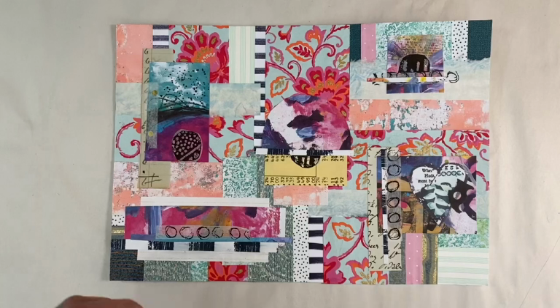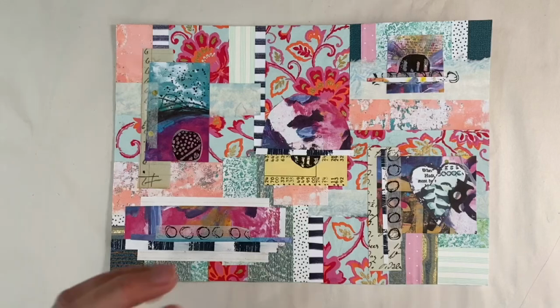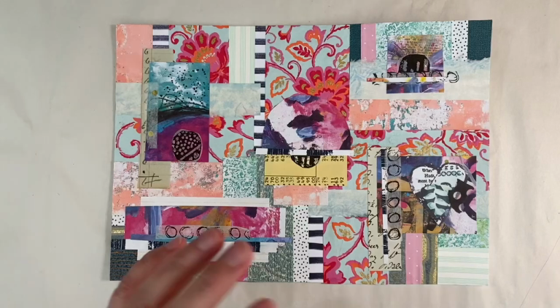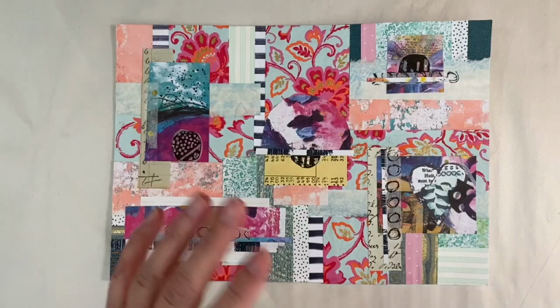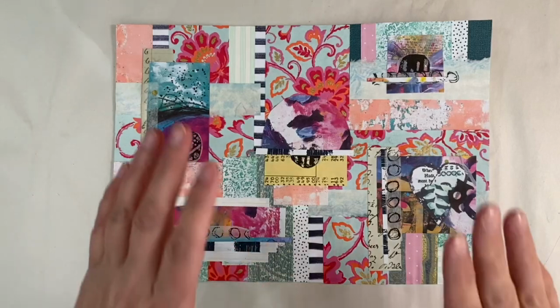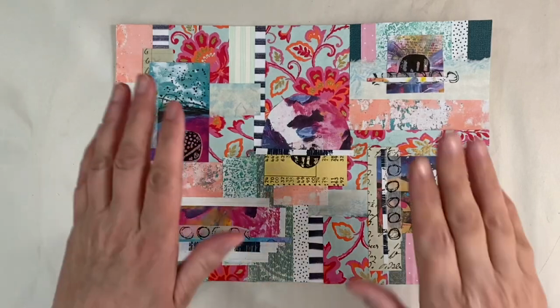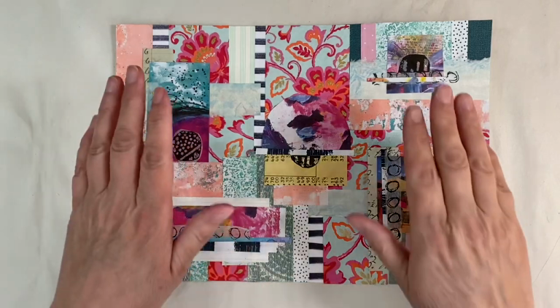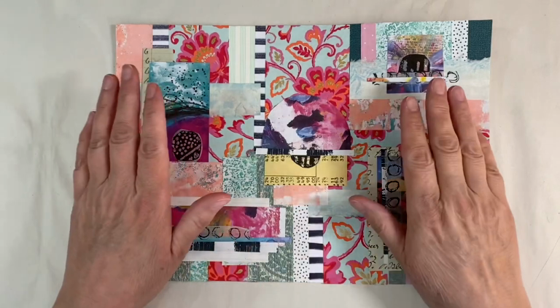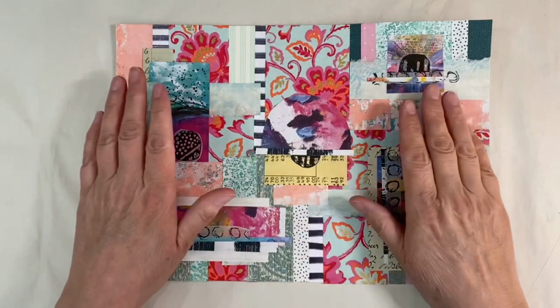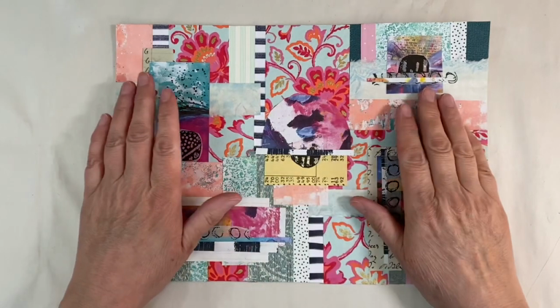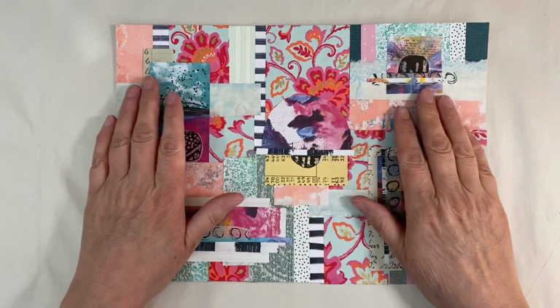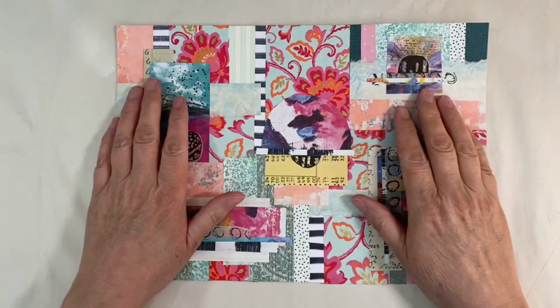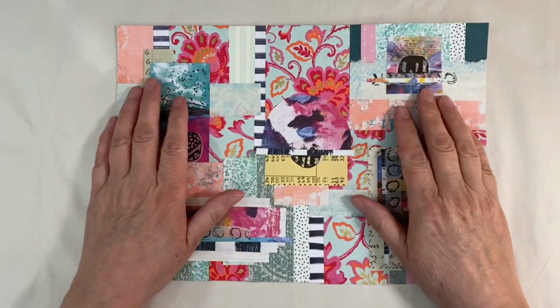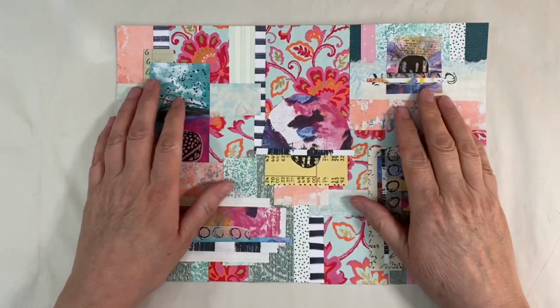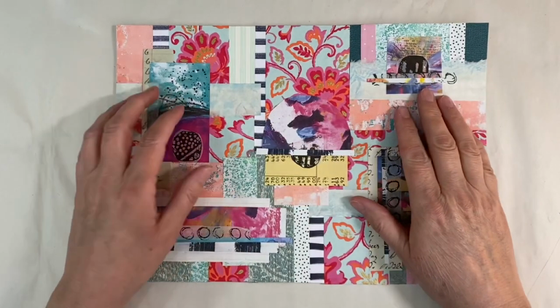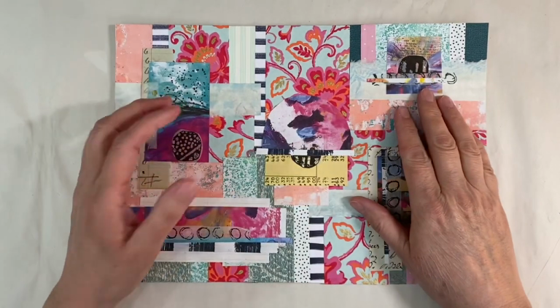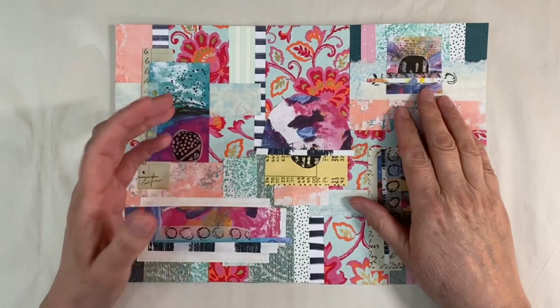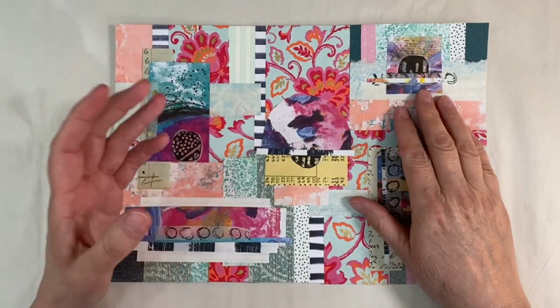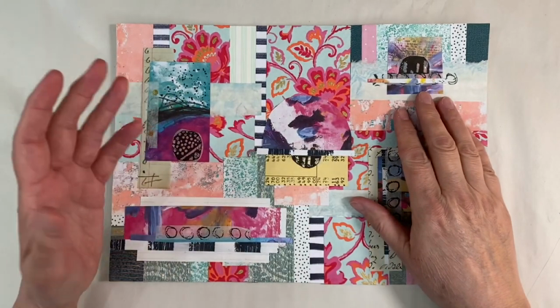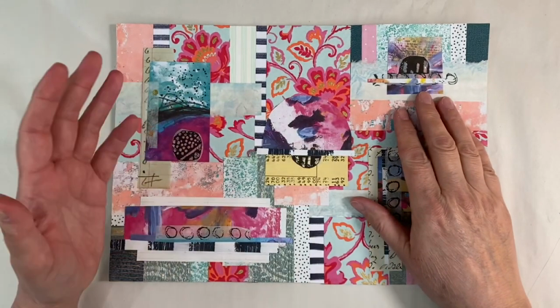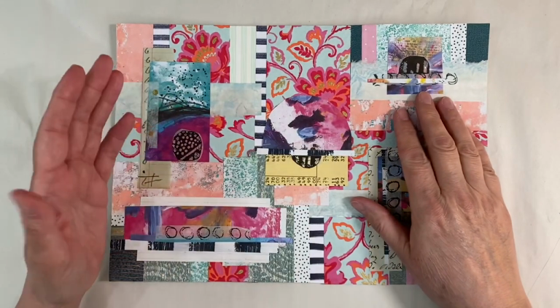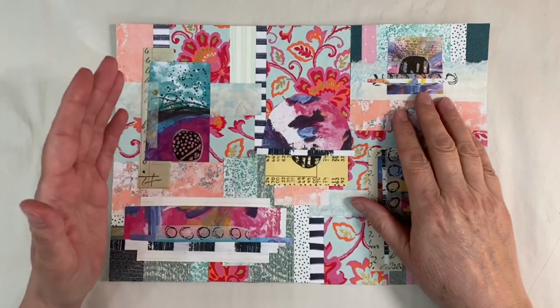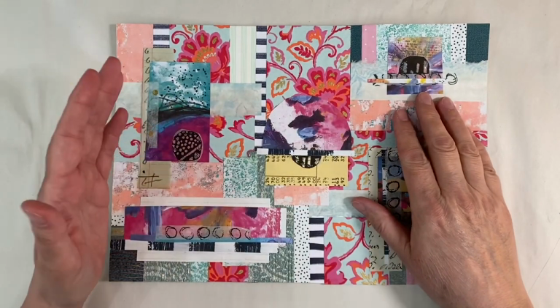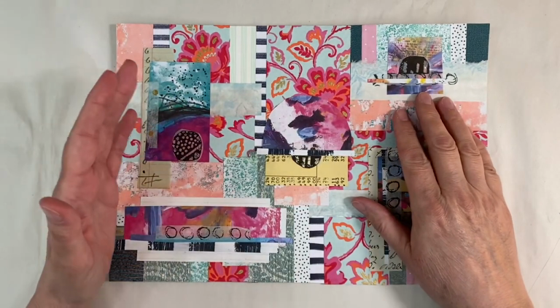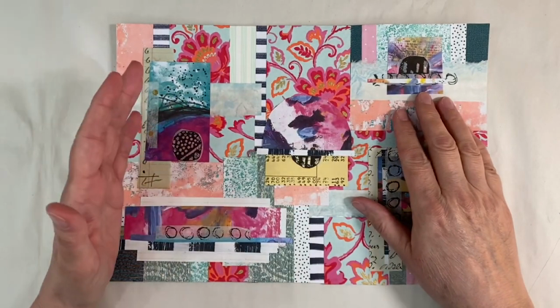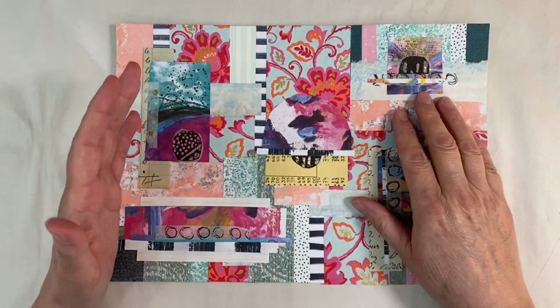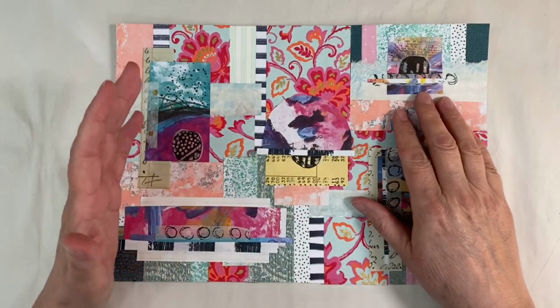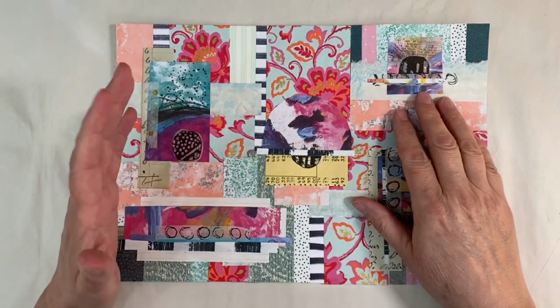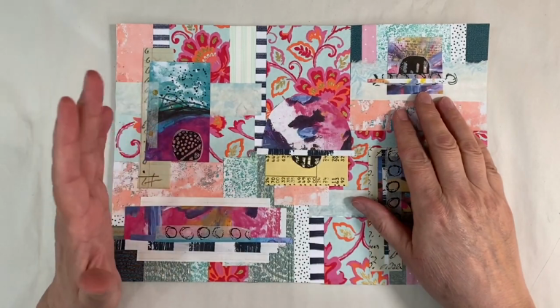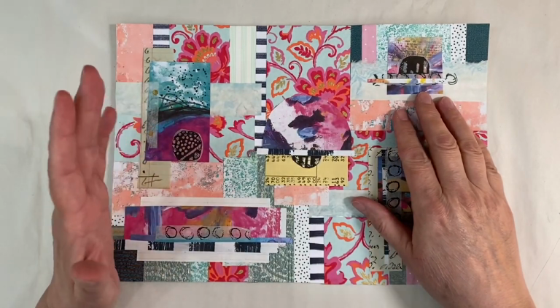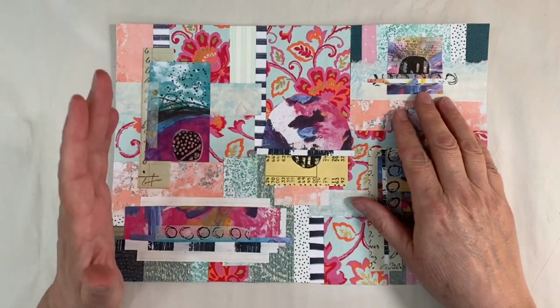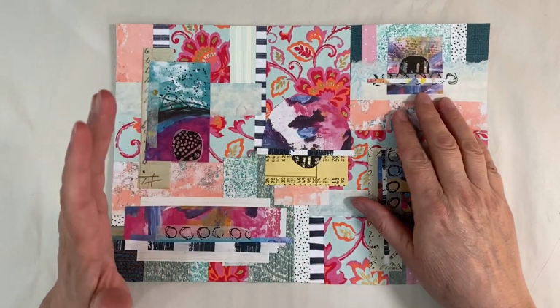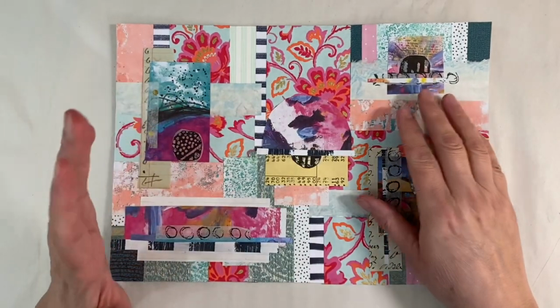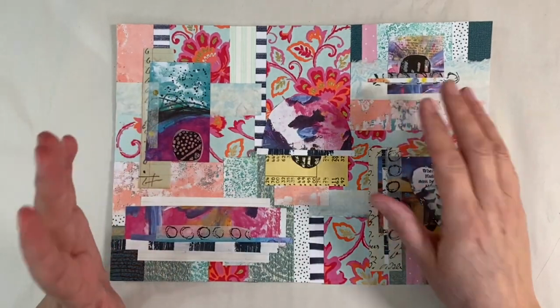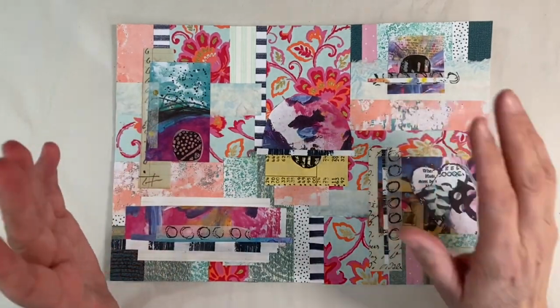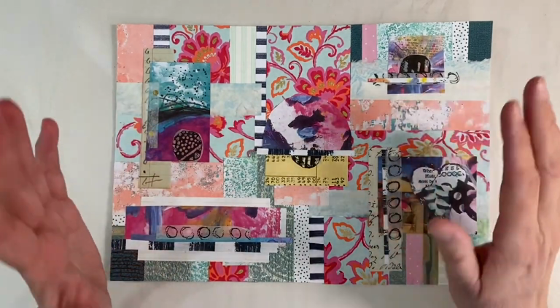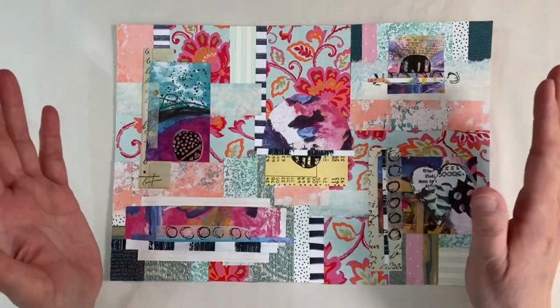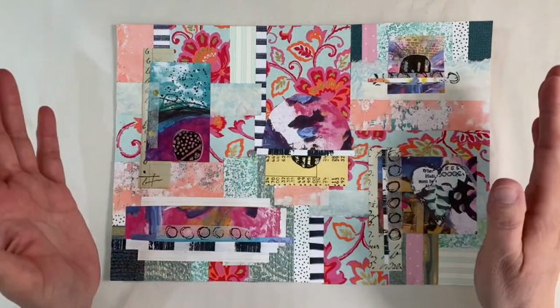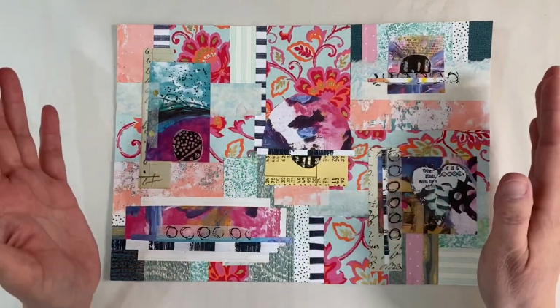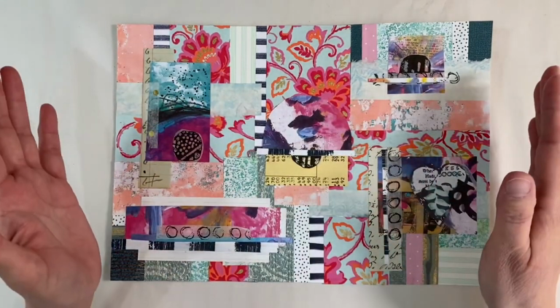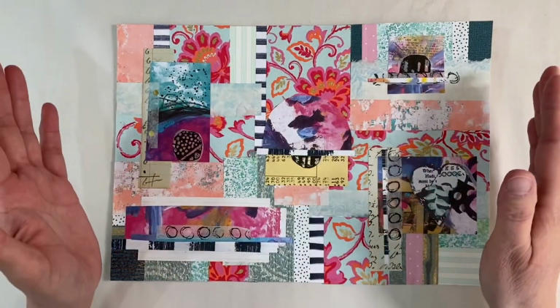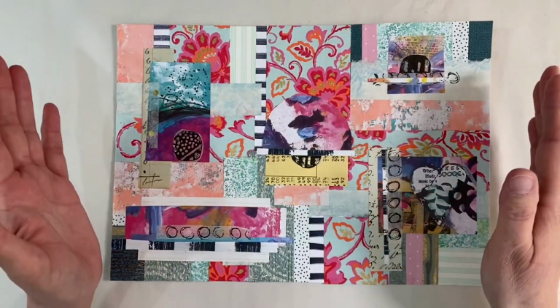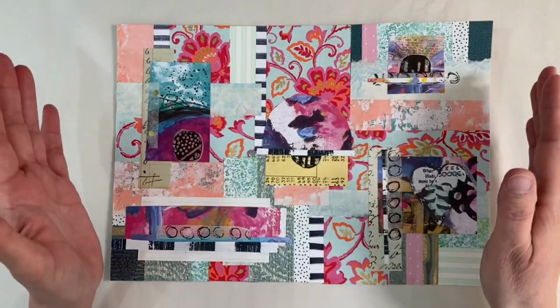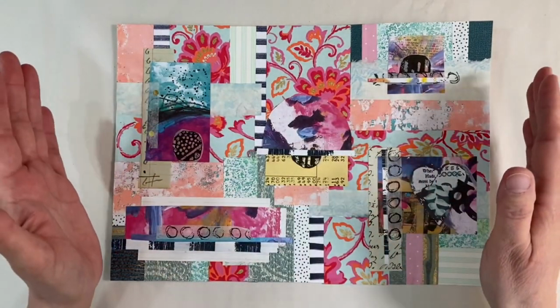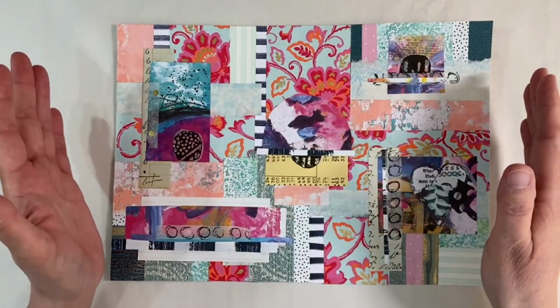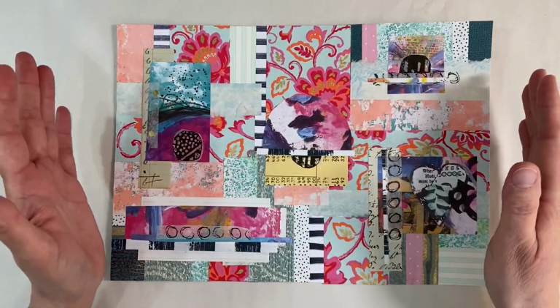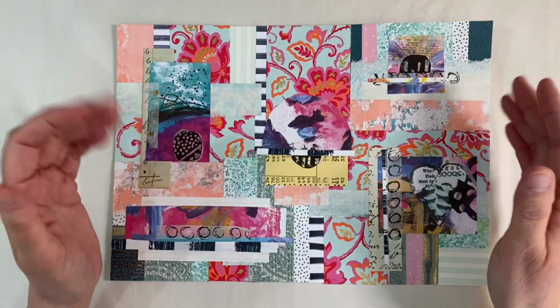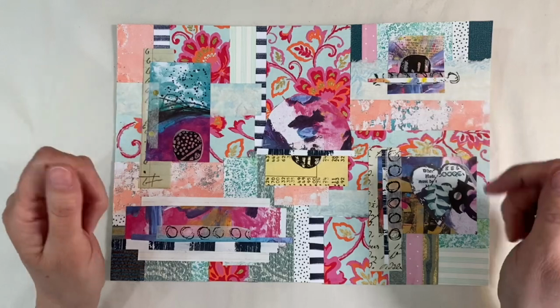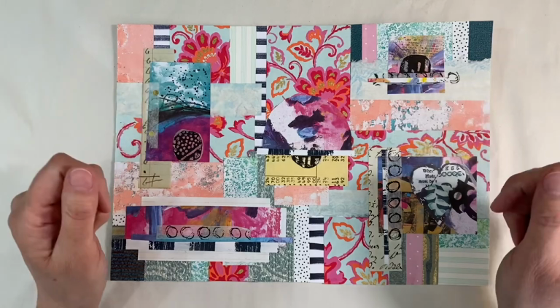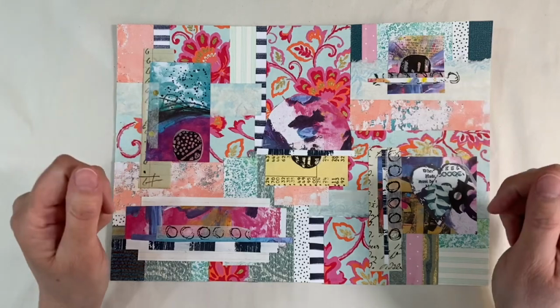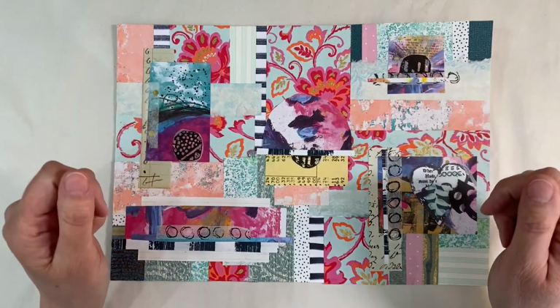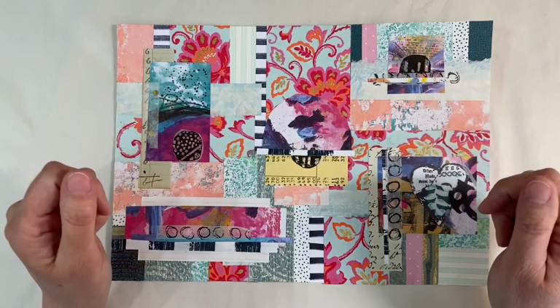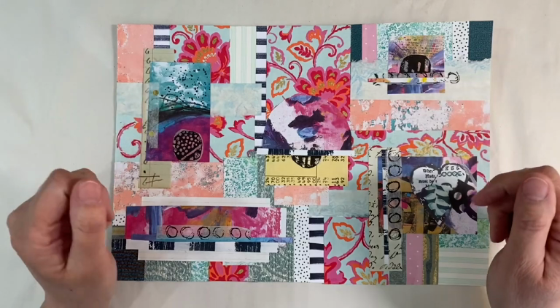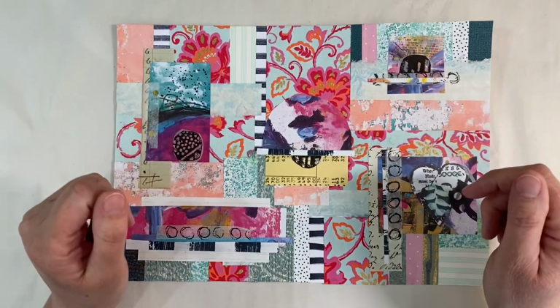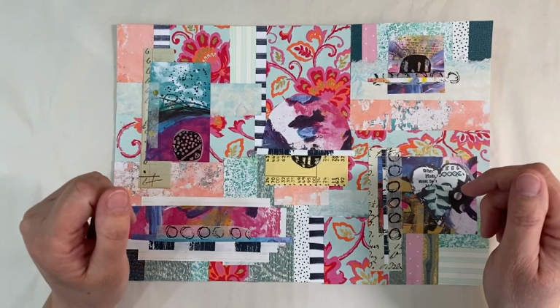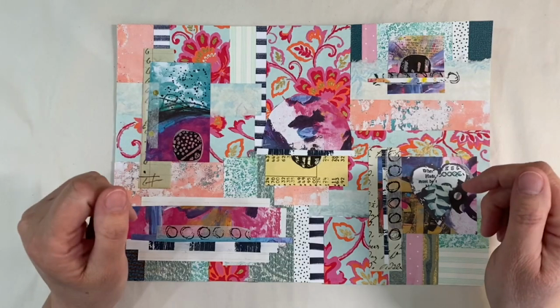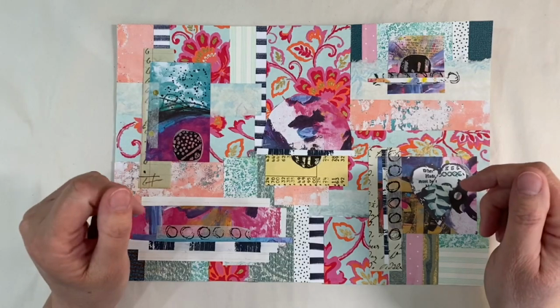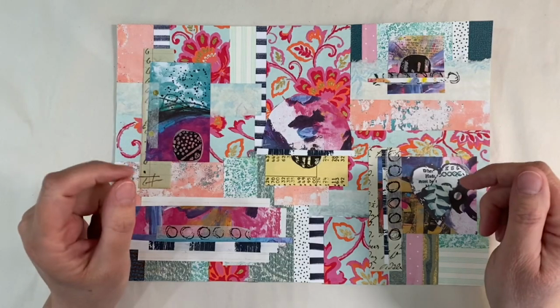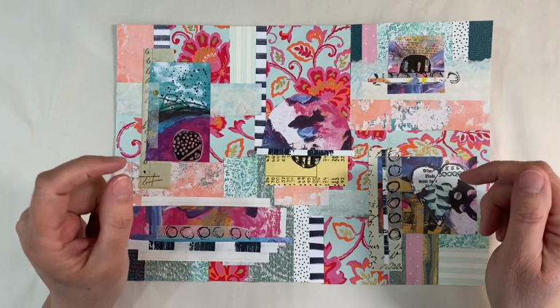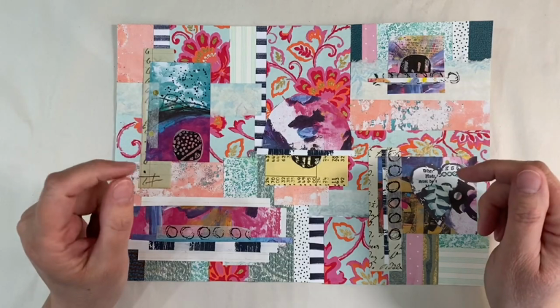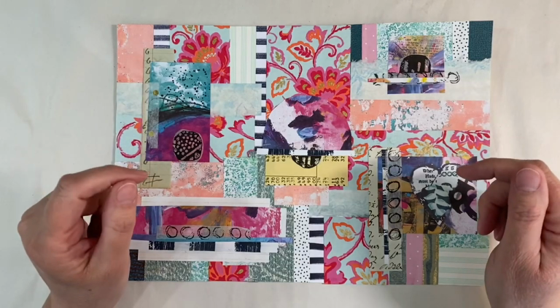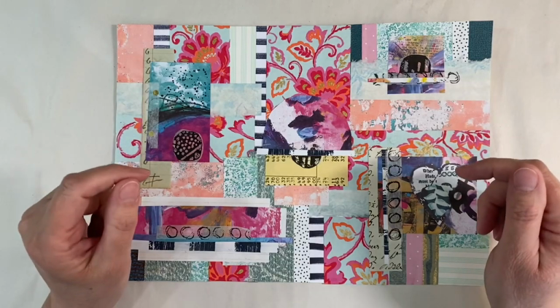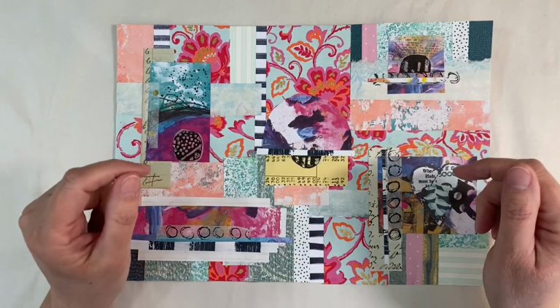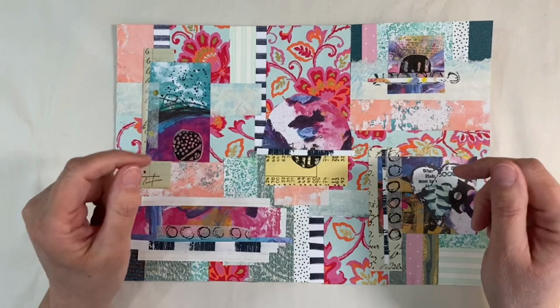Hello everyone. It's week four and the final week of the masterboard prompt in the Facebook group, the Mixed Media Emporium.